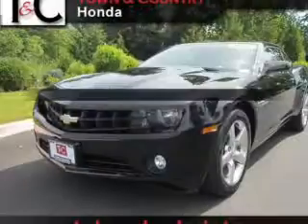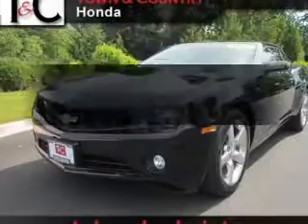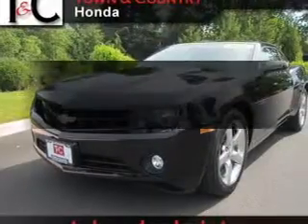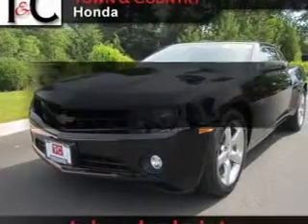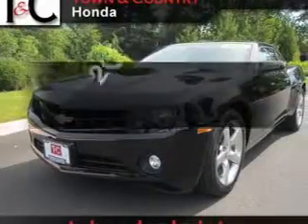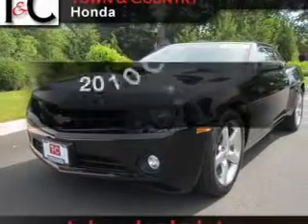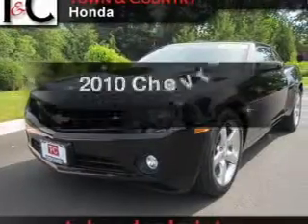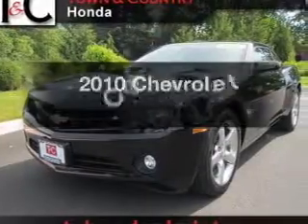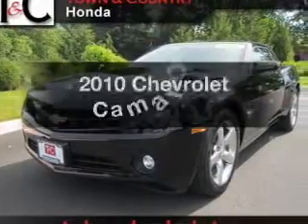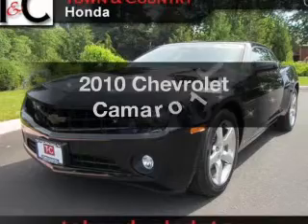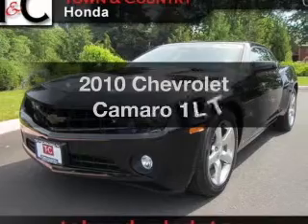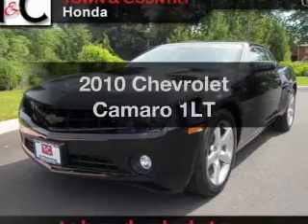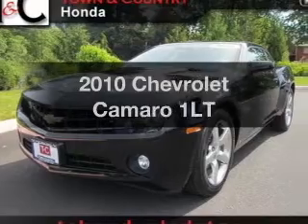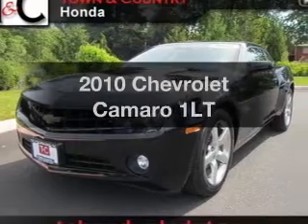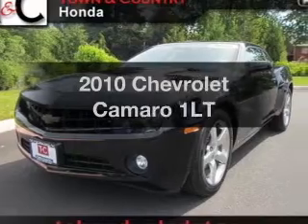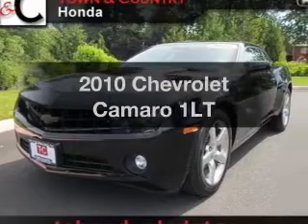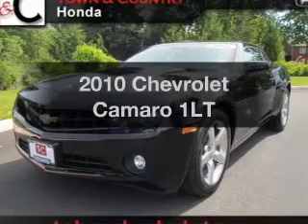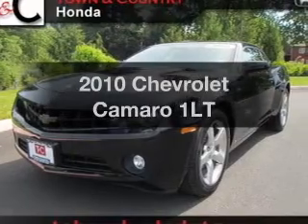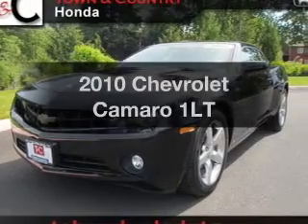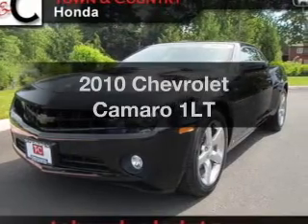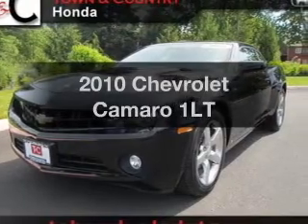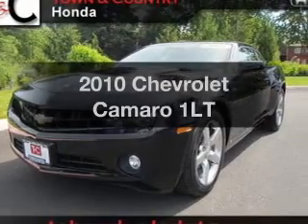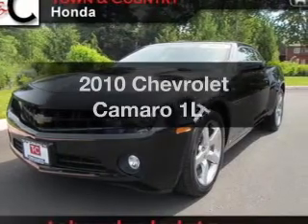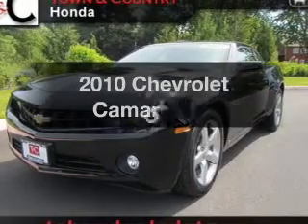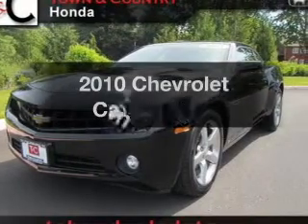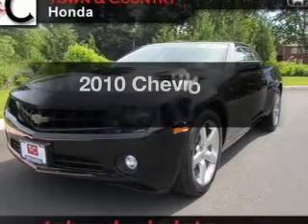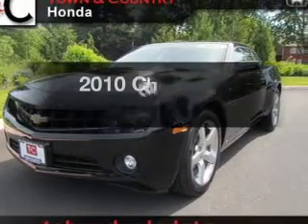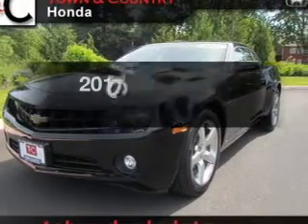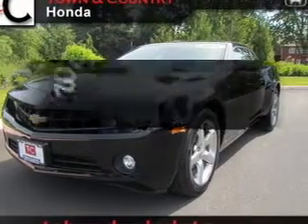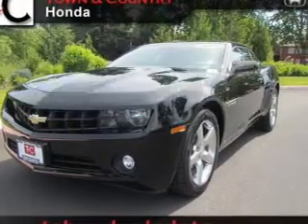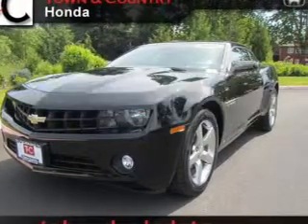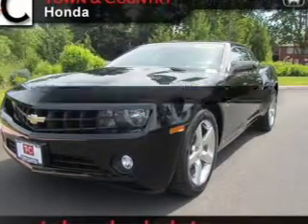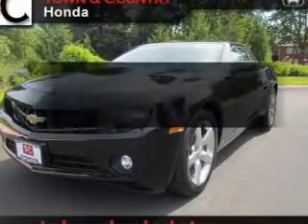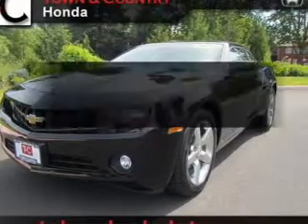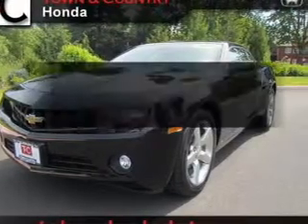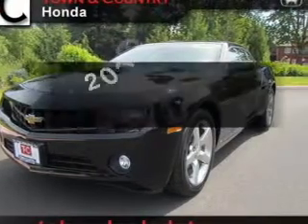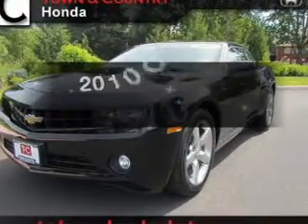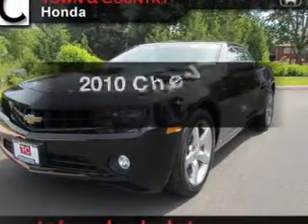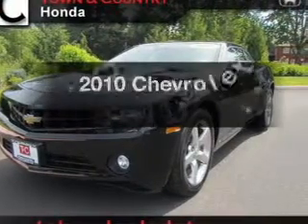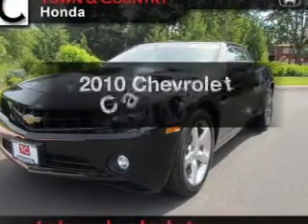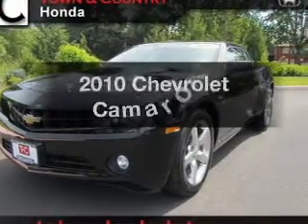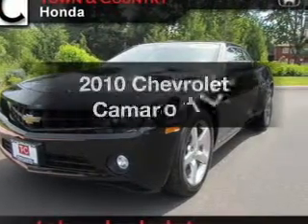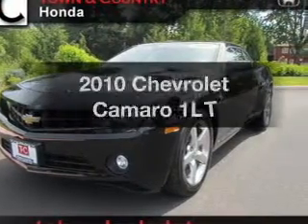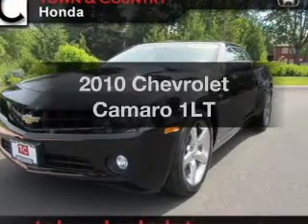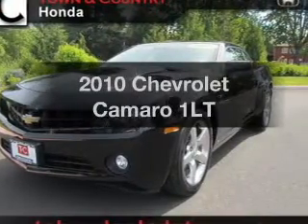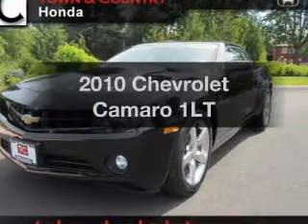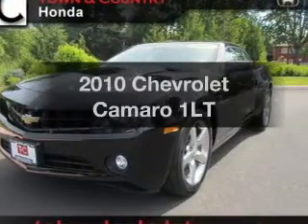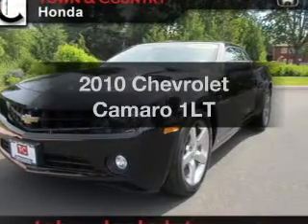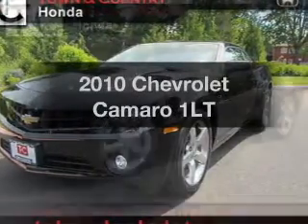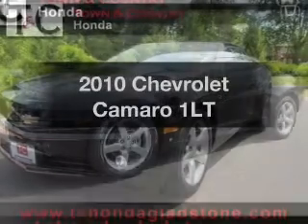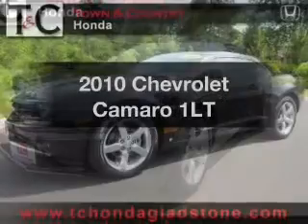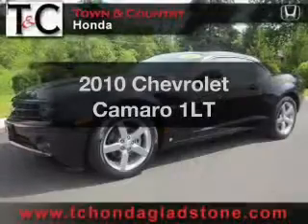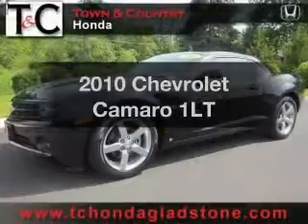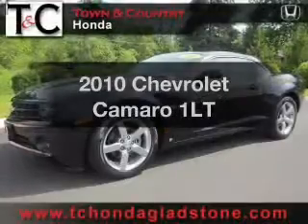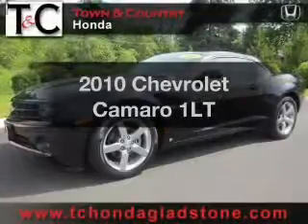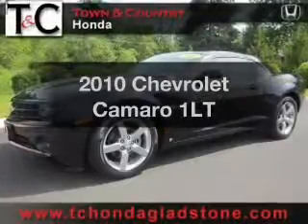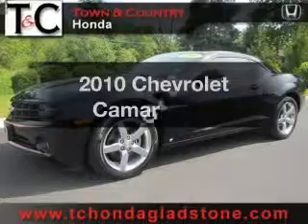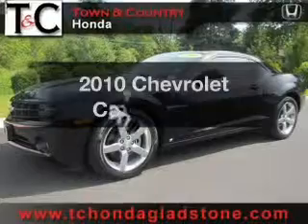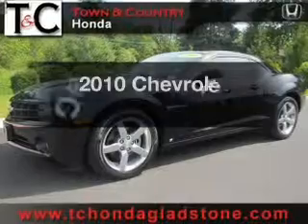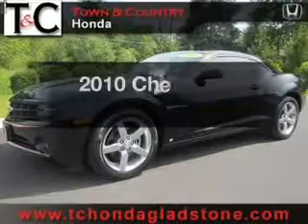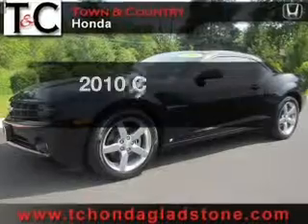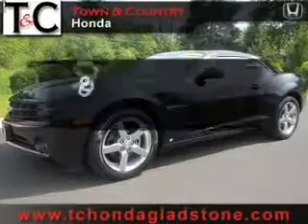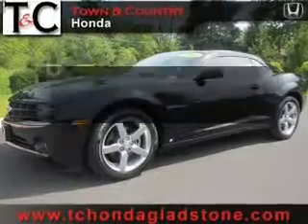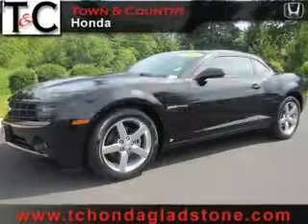Get noticed in this 2010 Chevrolet Camaro. If you're looking for an automobile with great attributes, look no further.